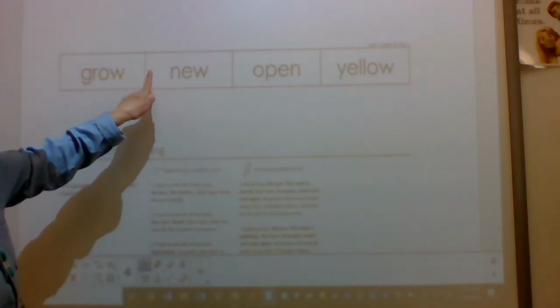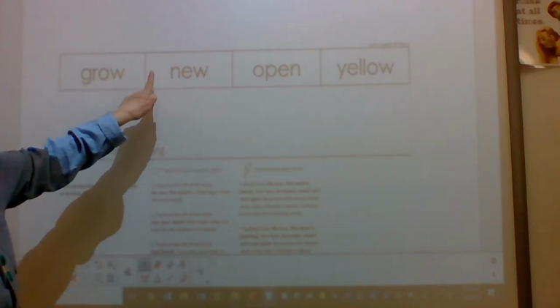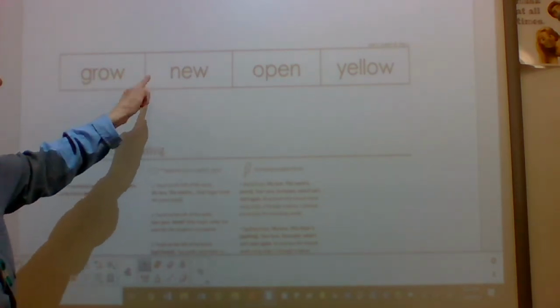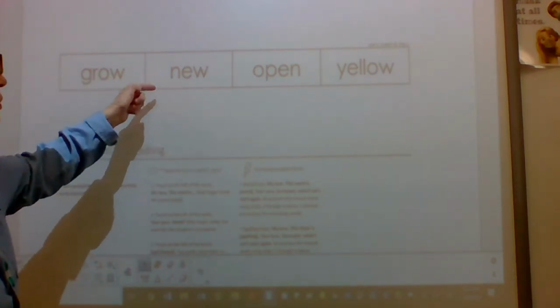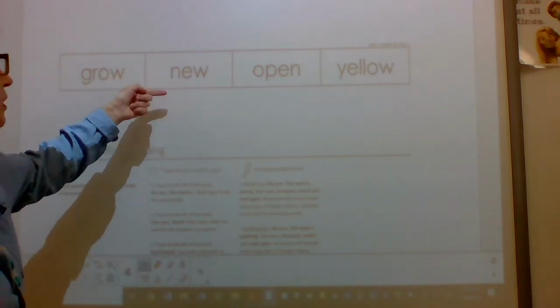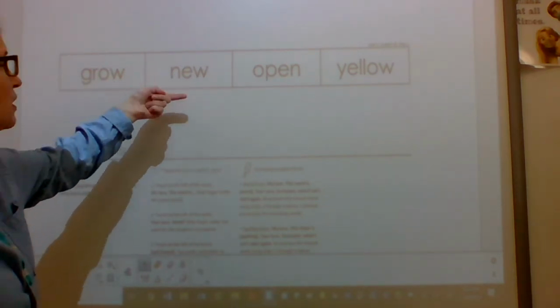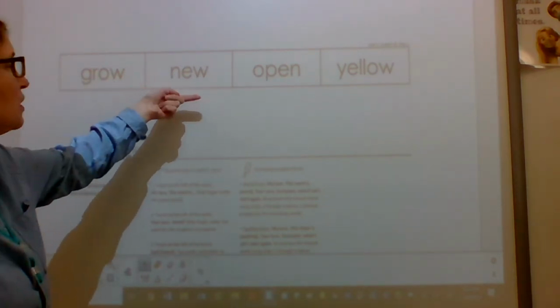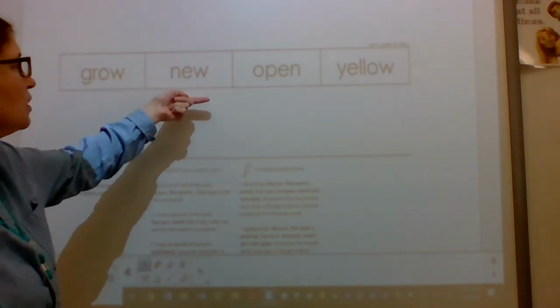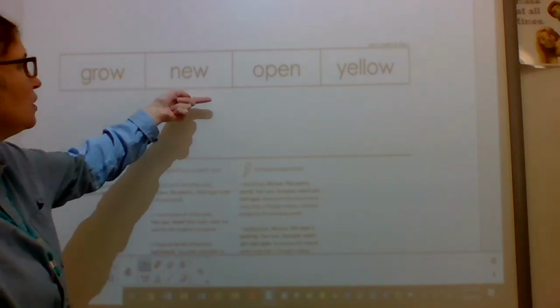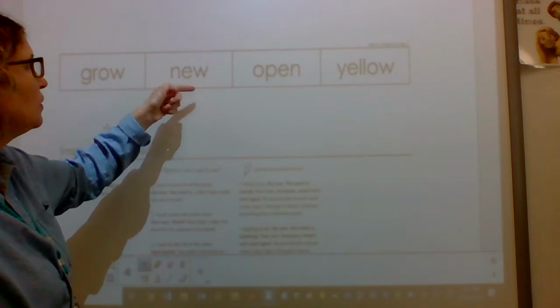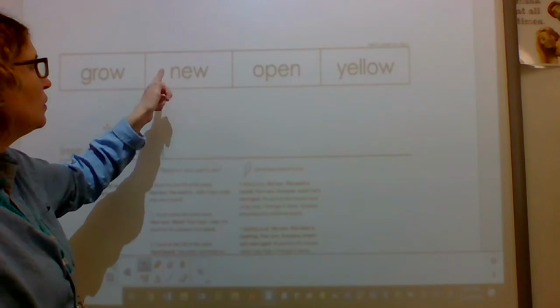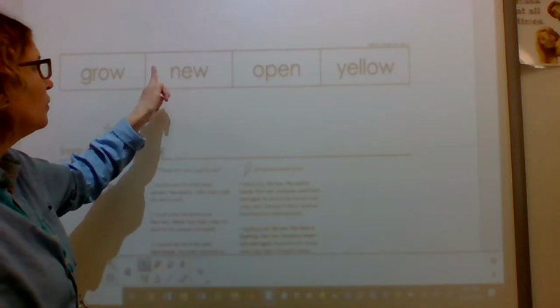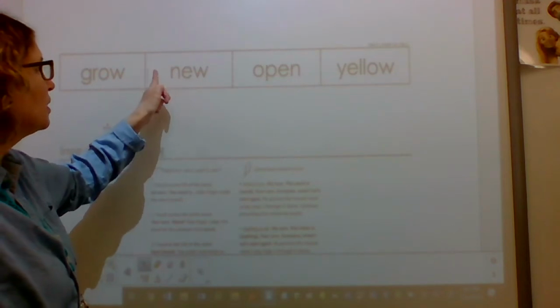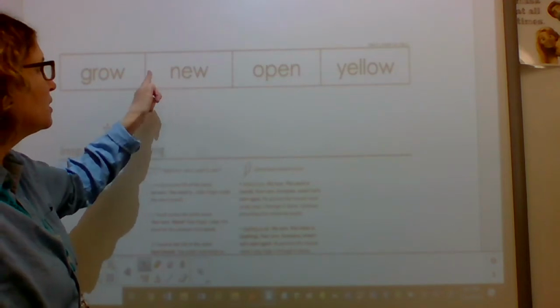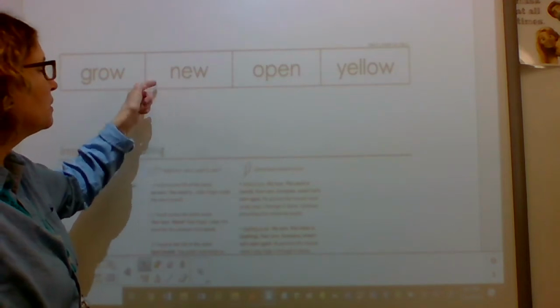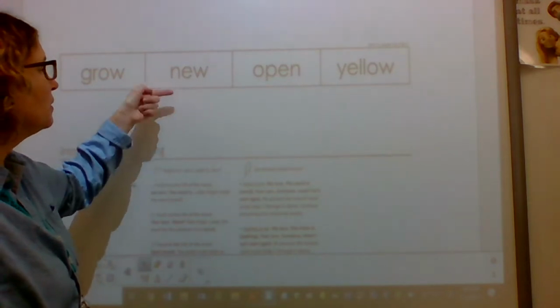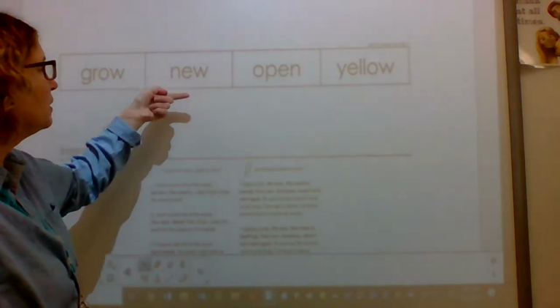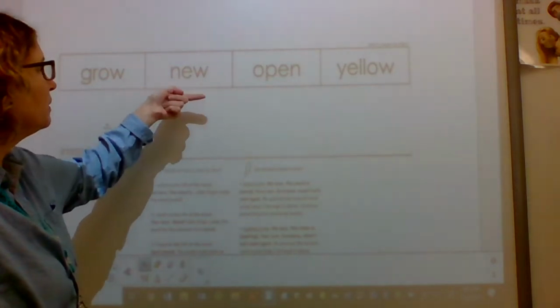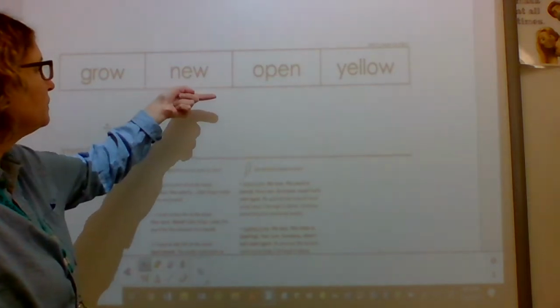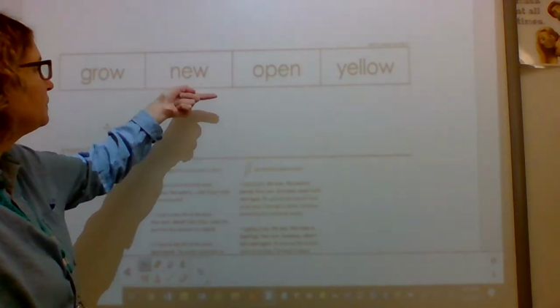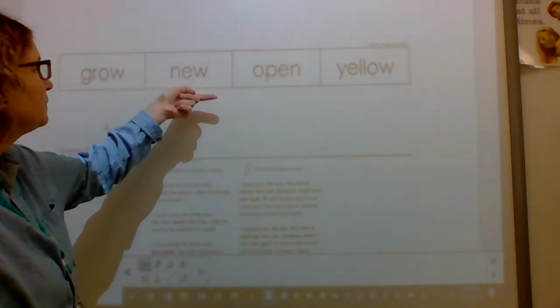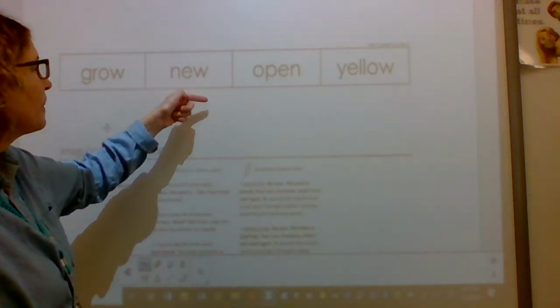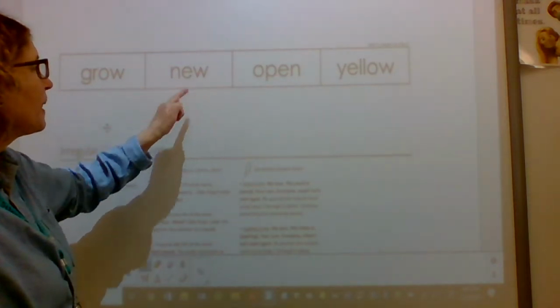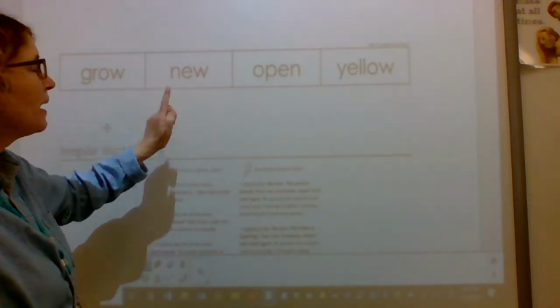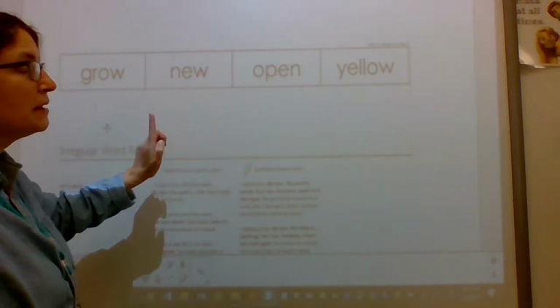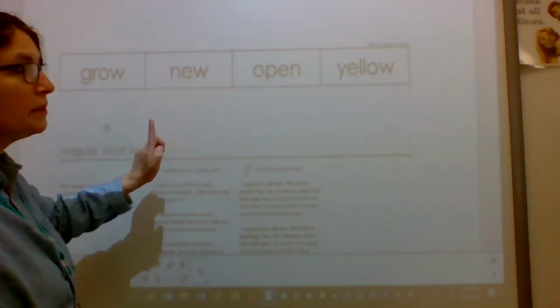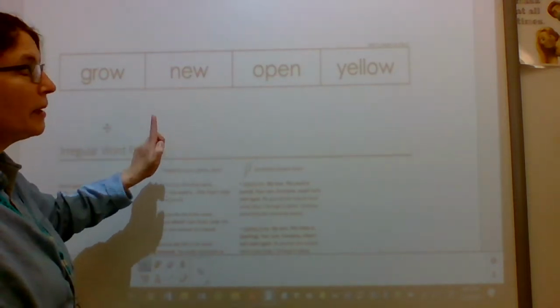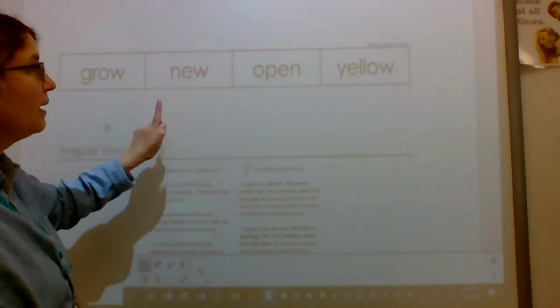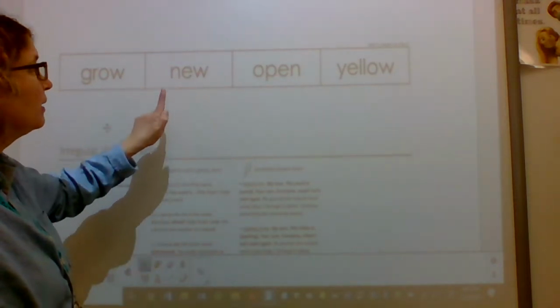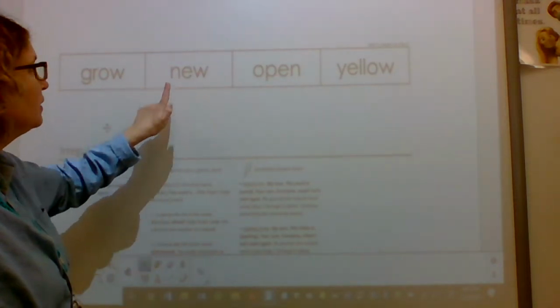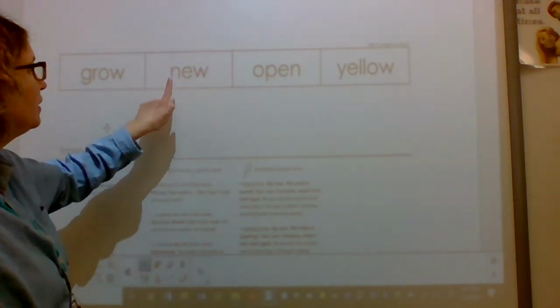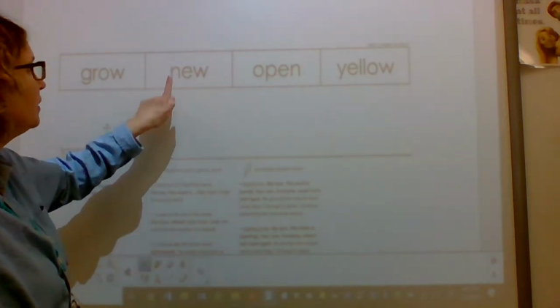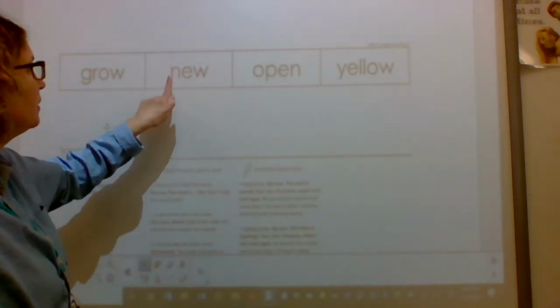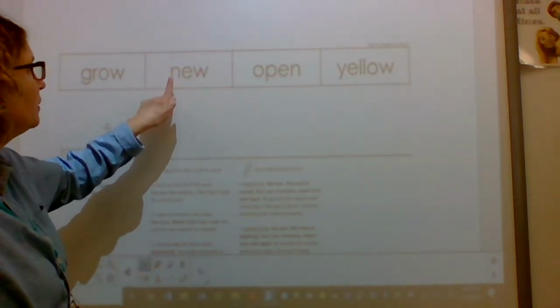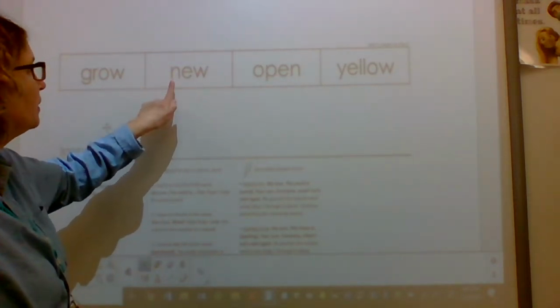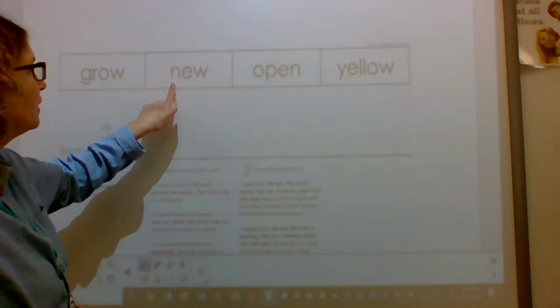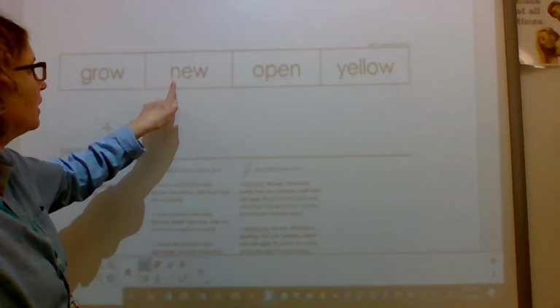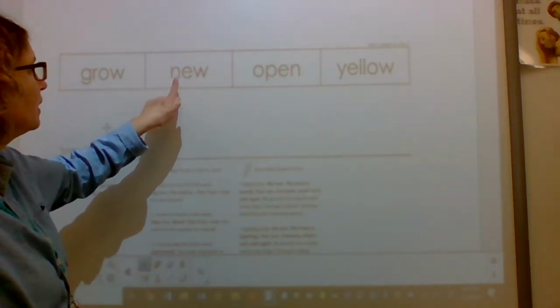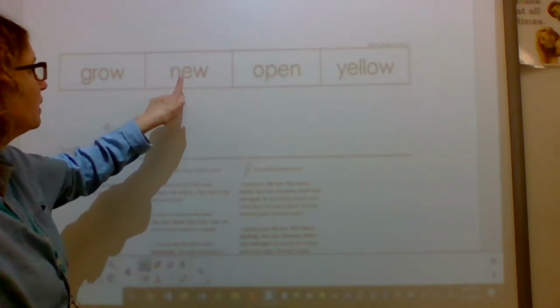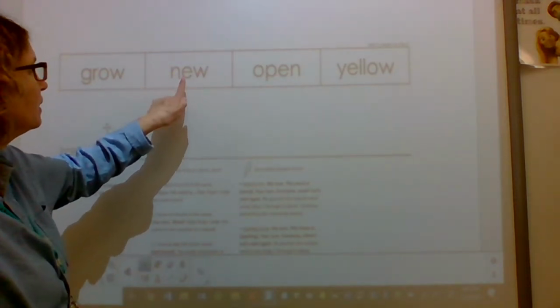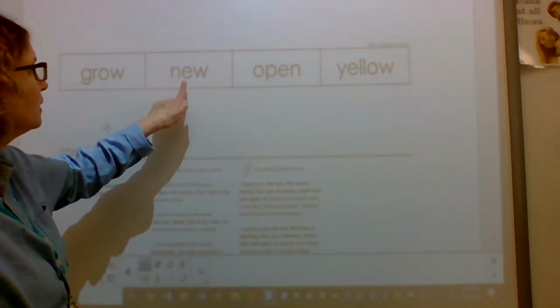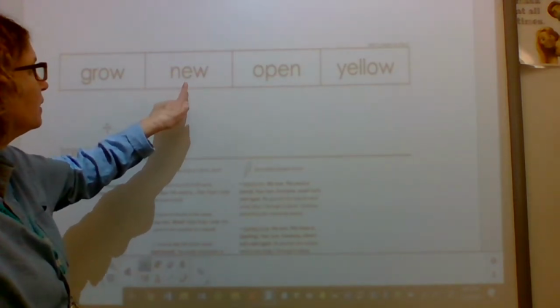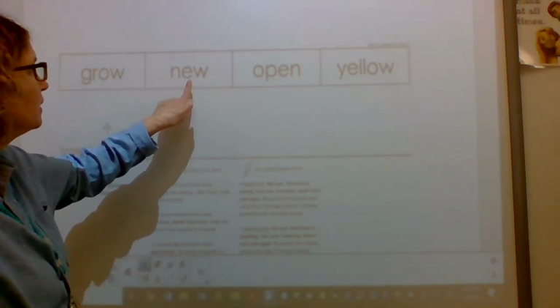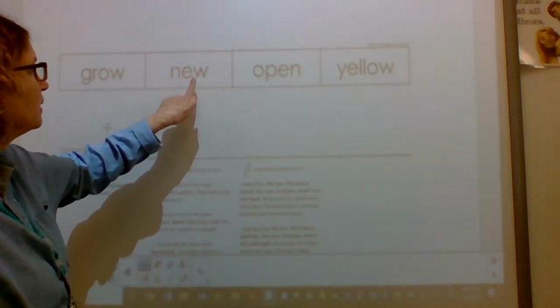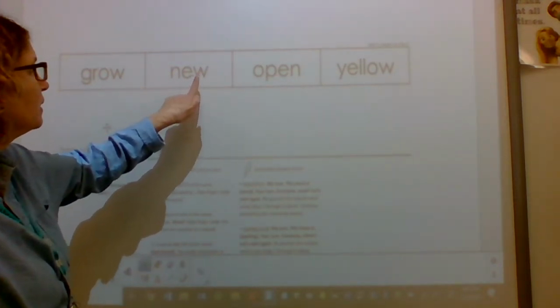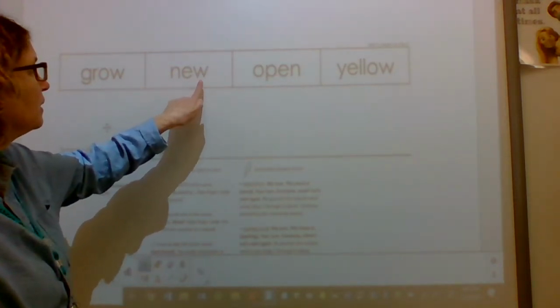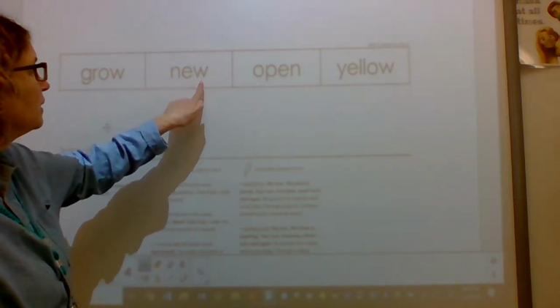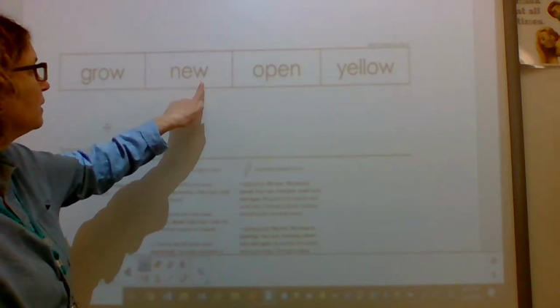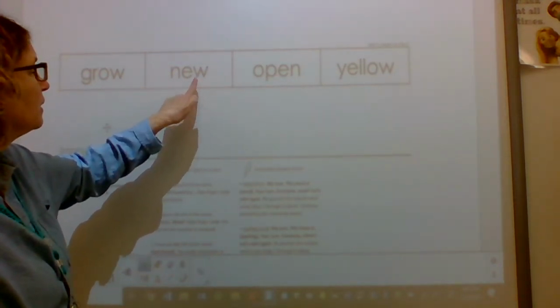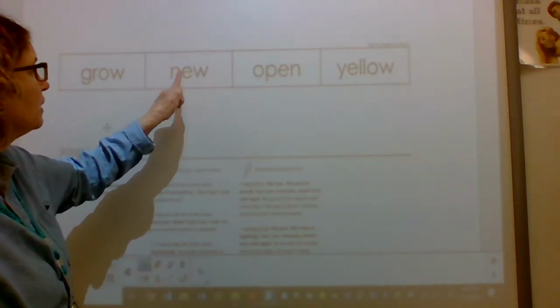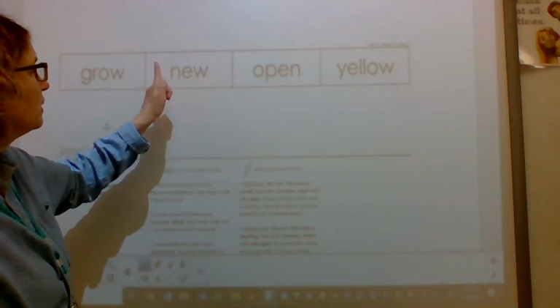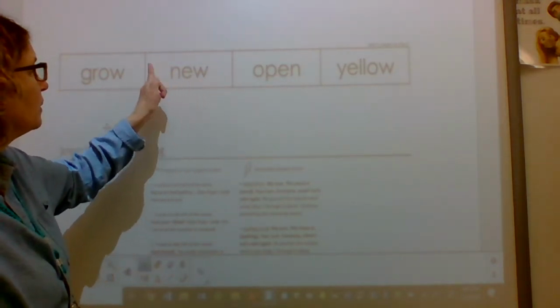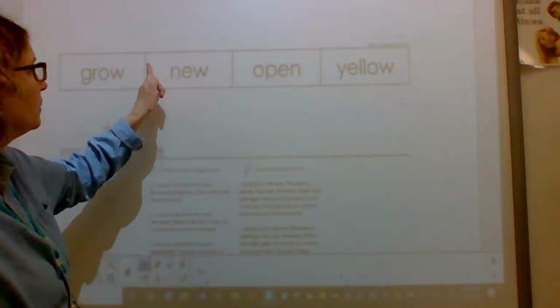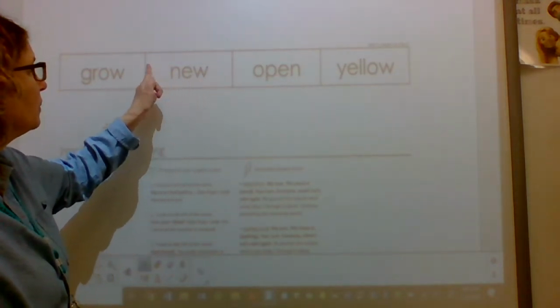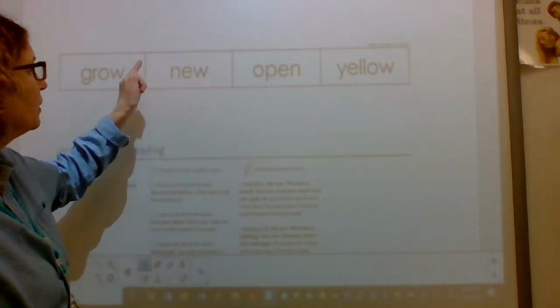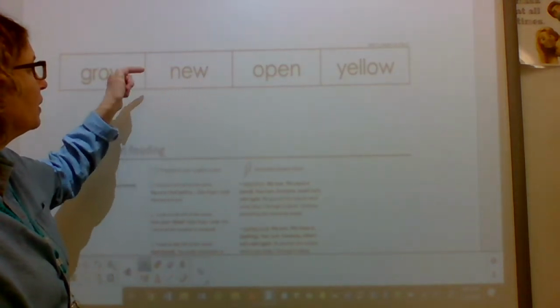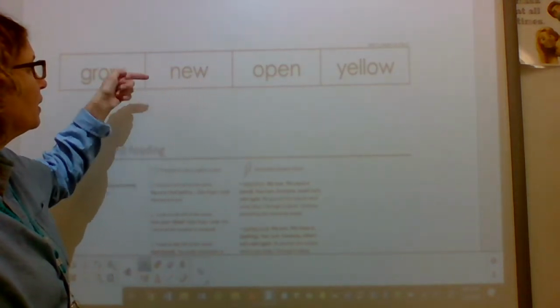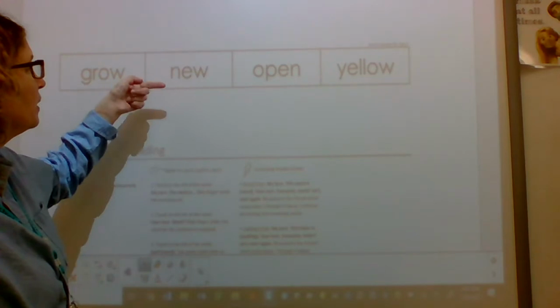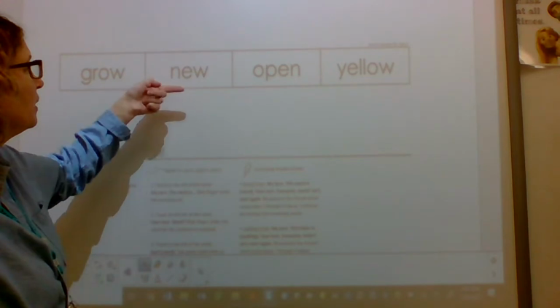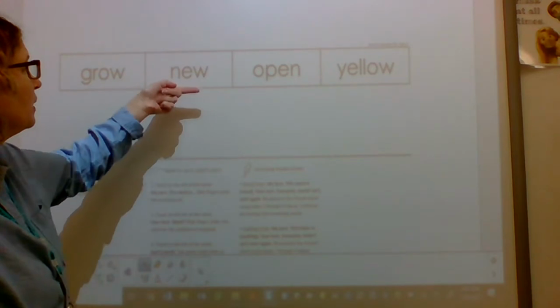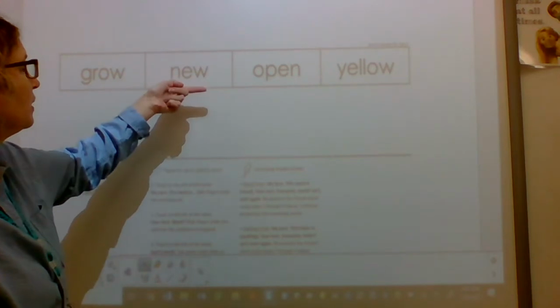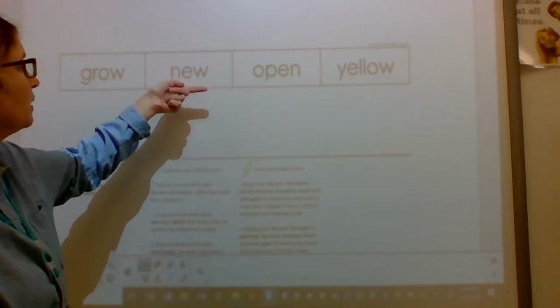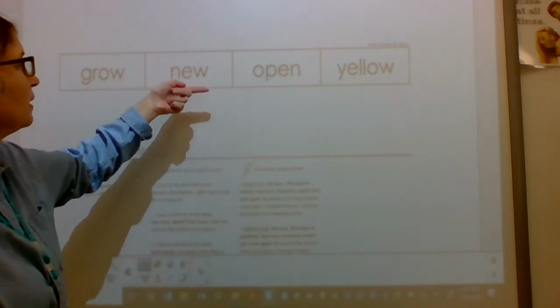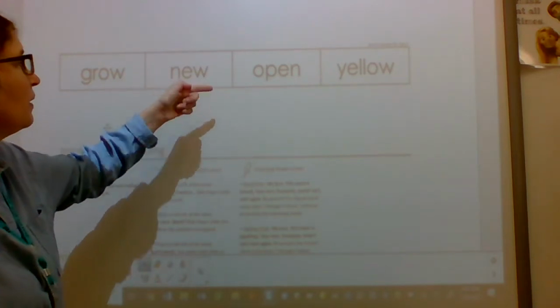This word is new. What's the word? New. Spell new. N-E-W. Word? New.